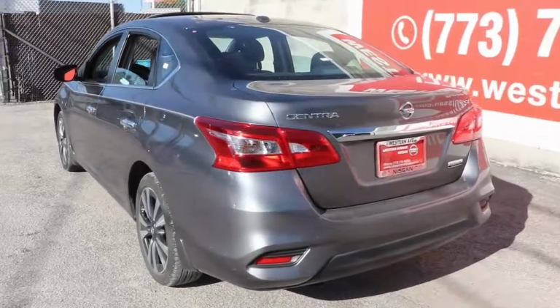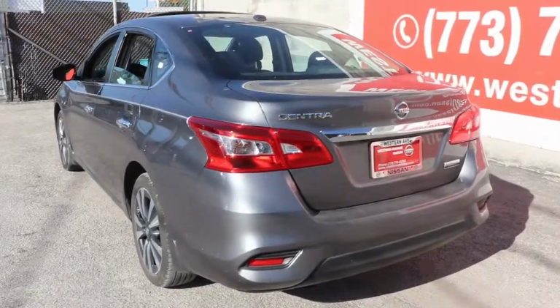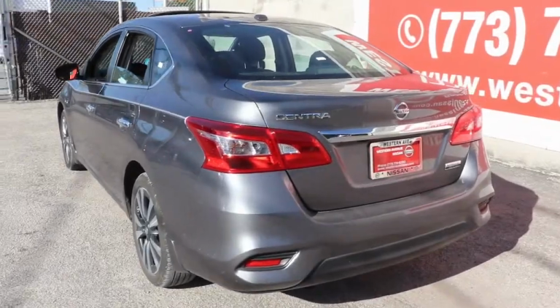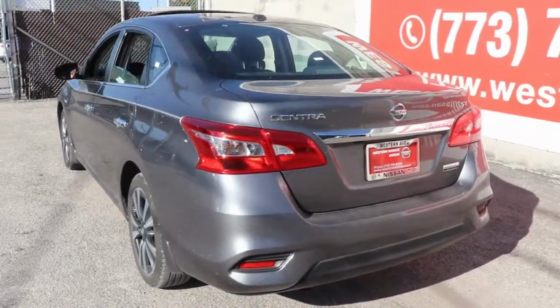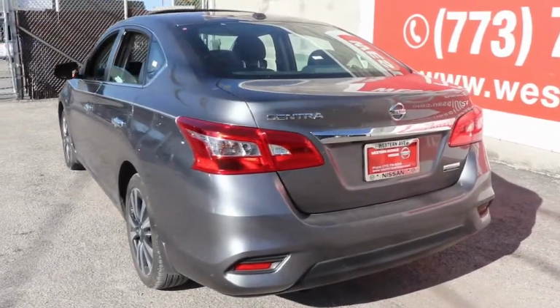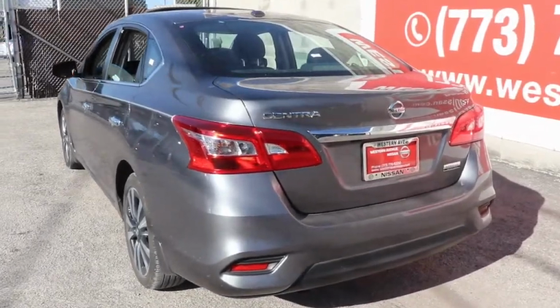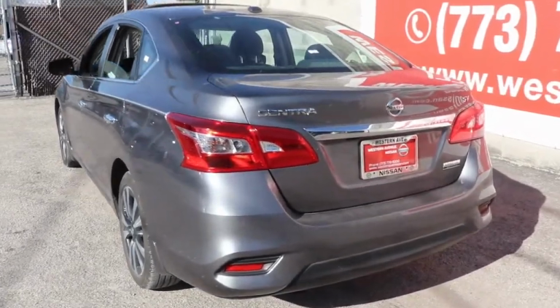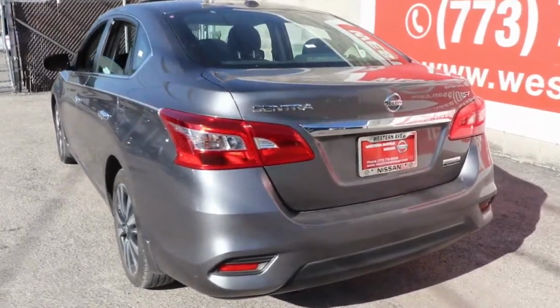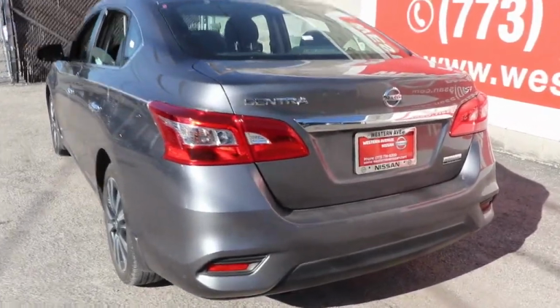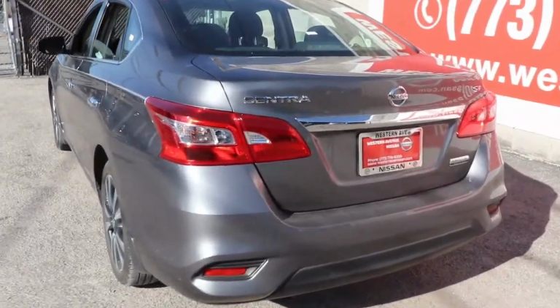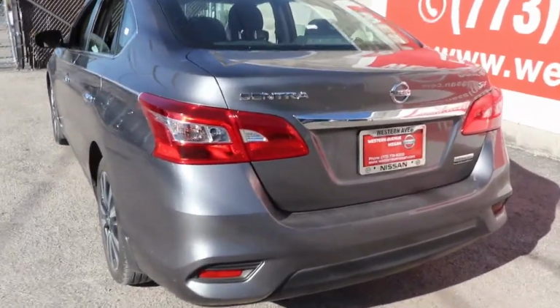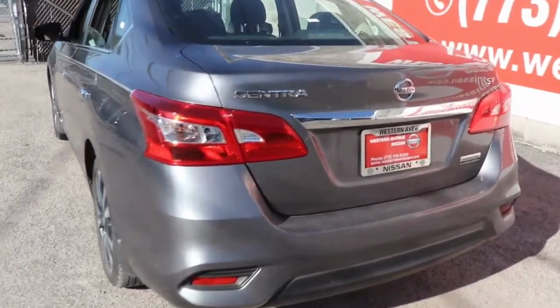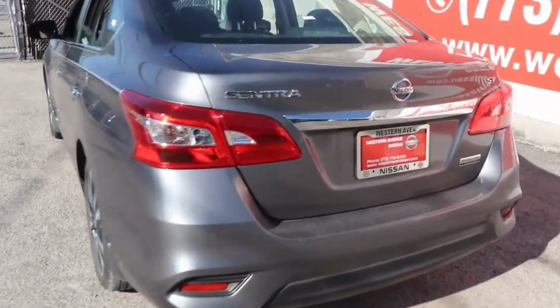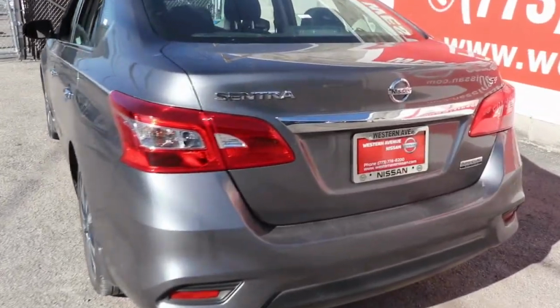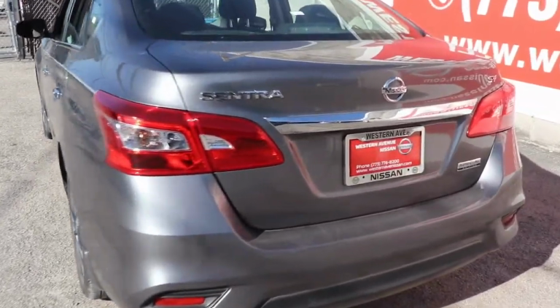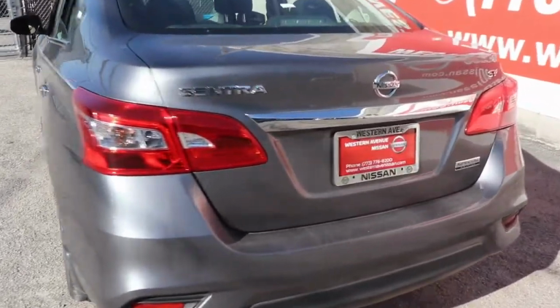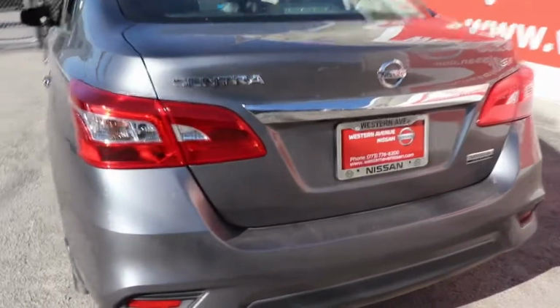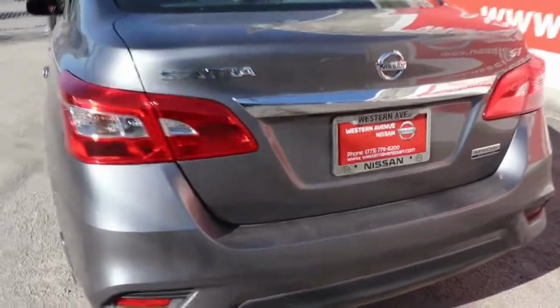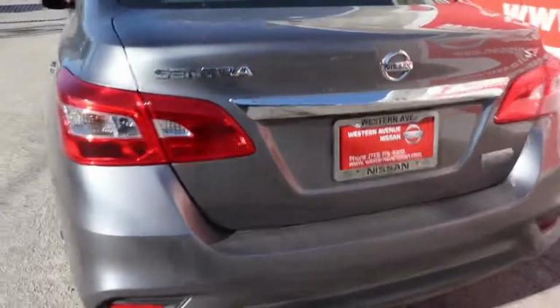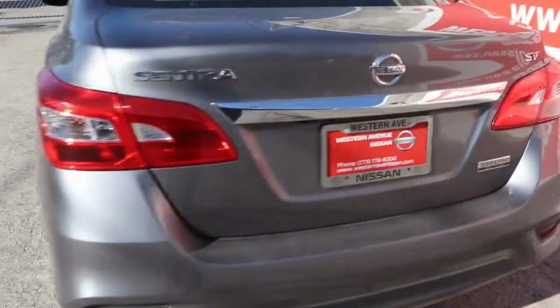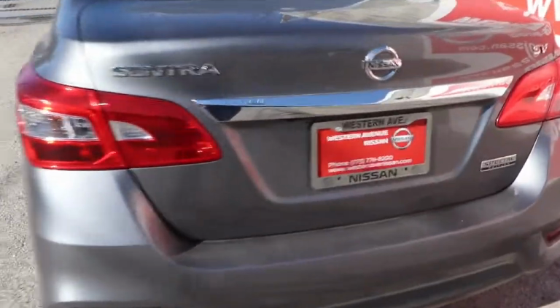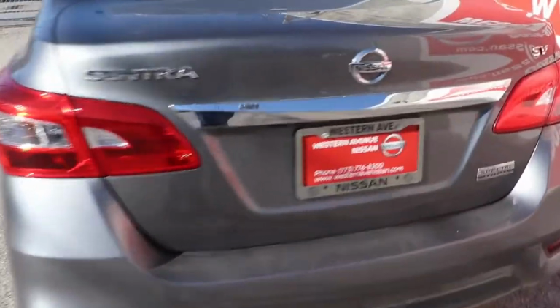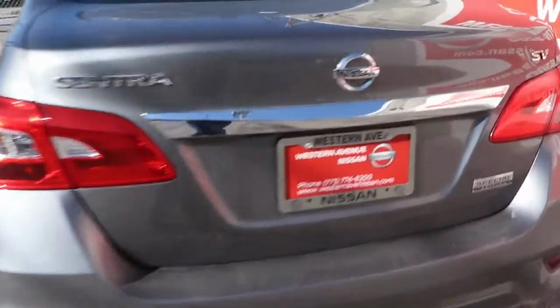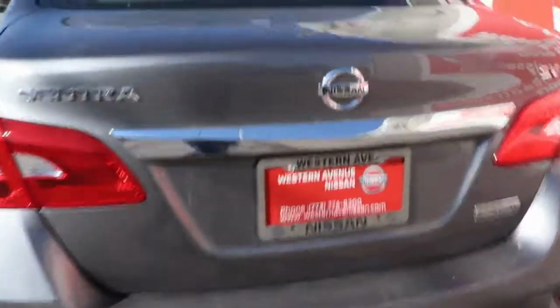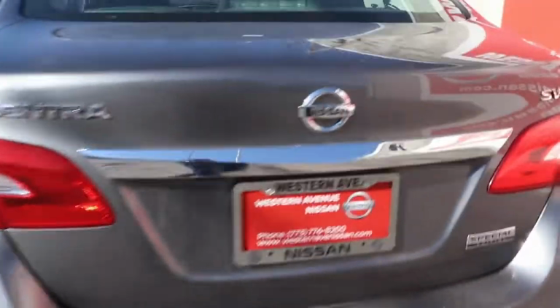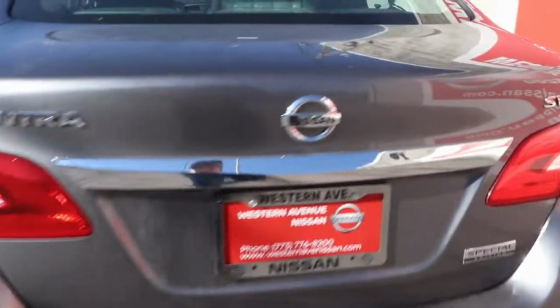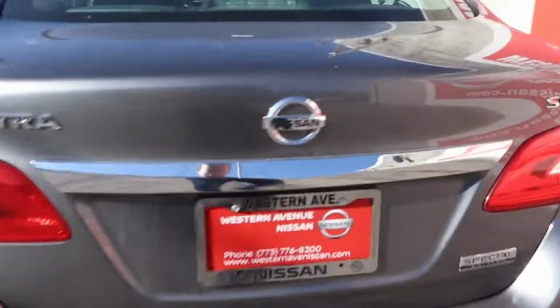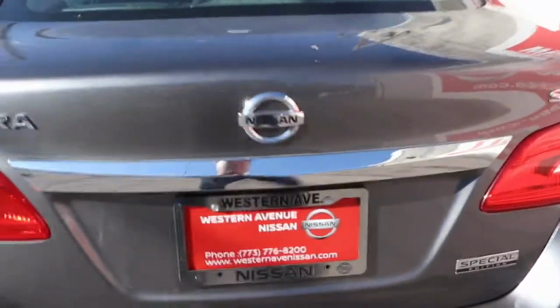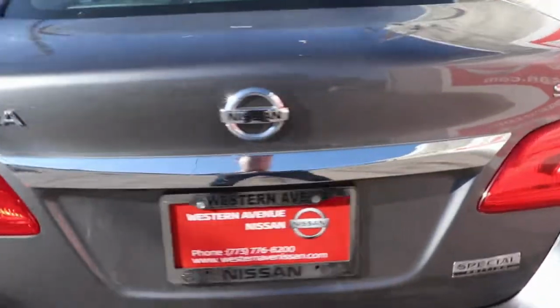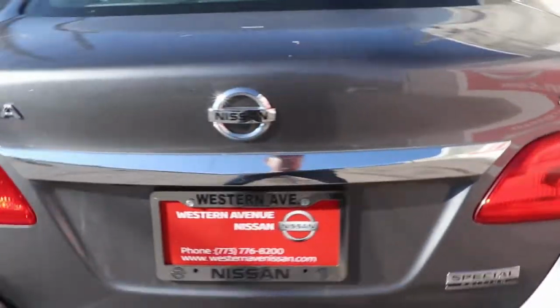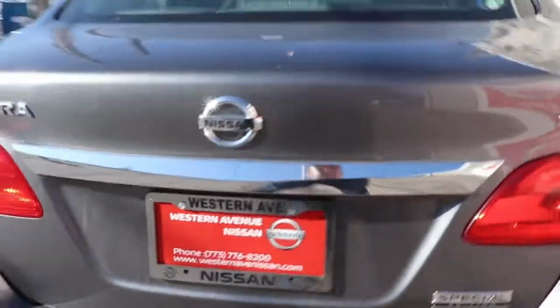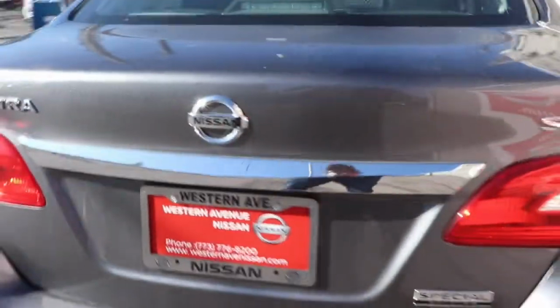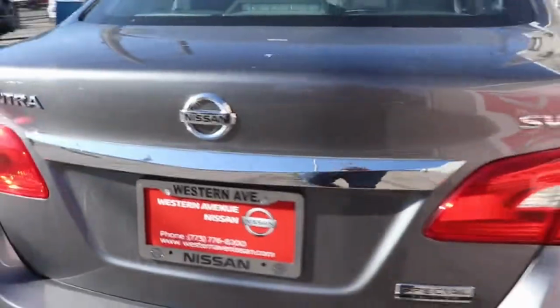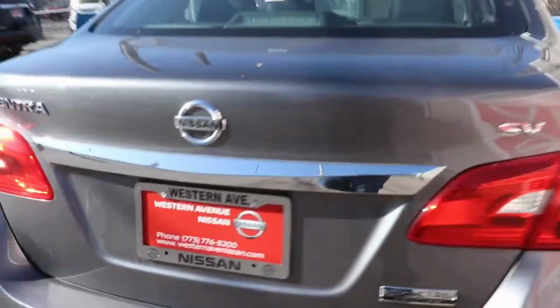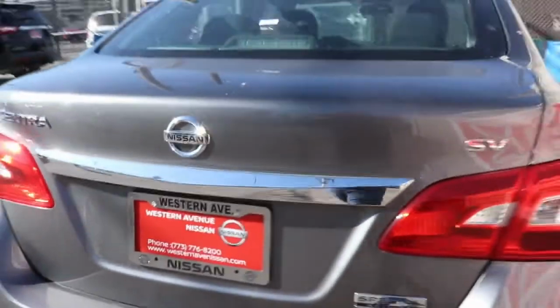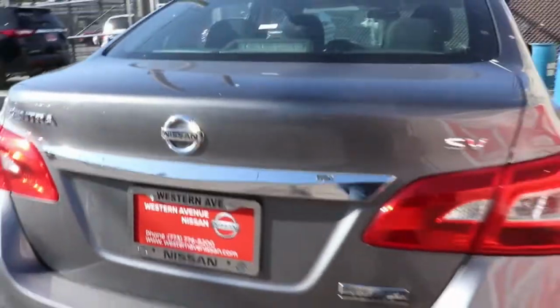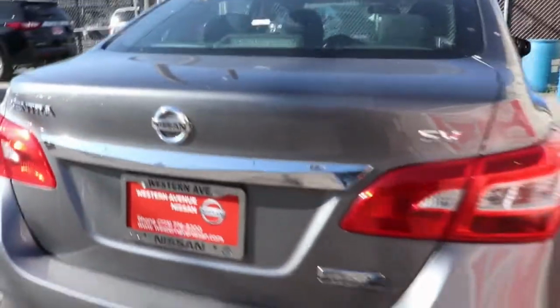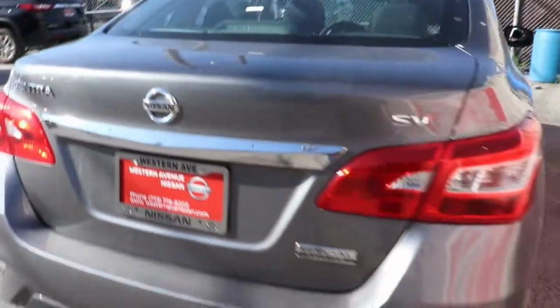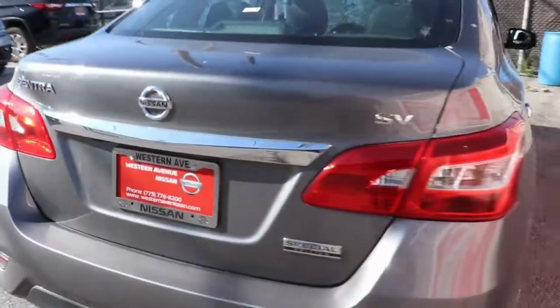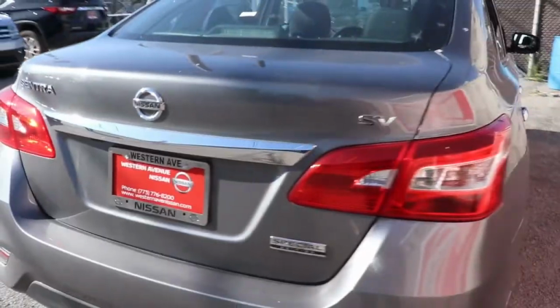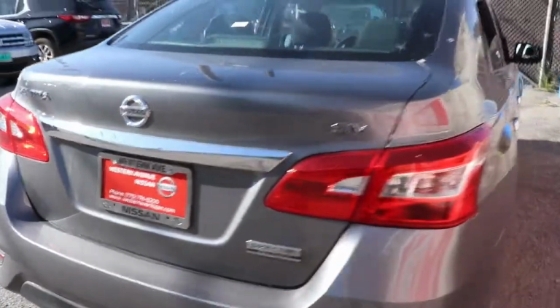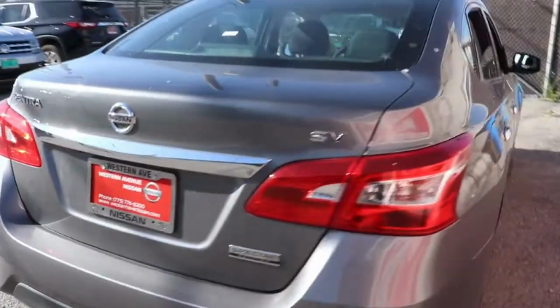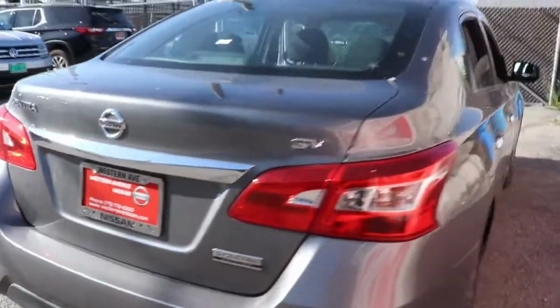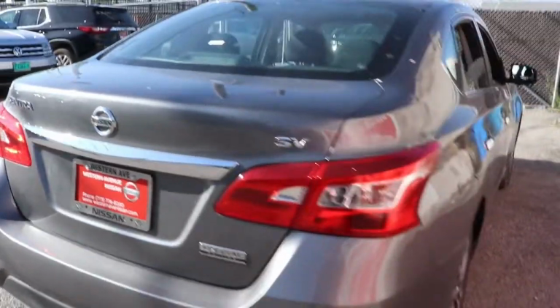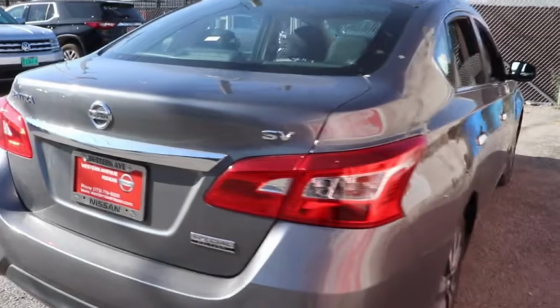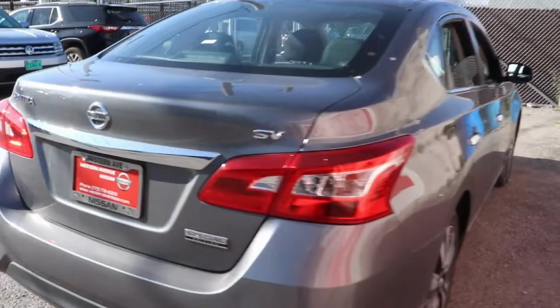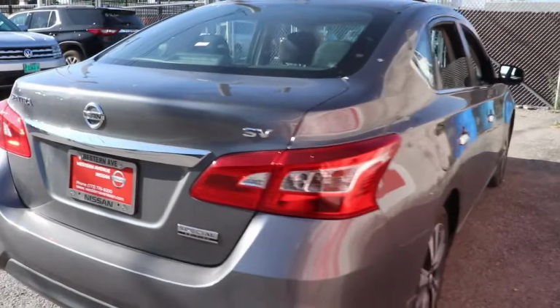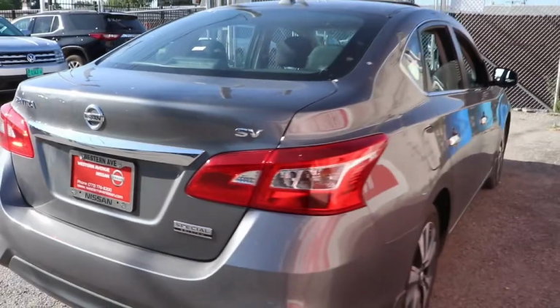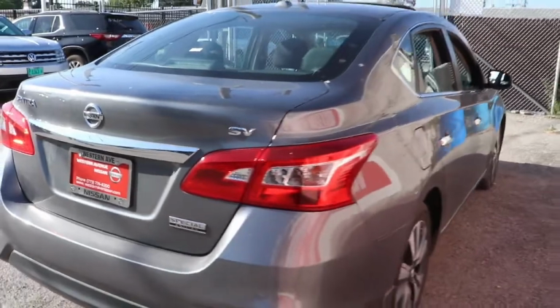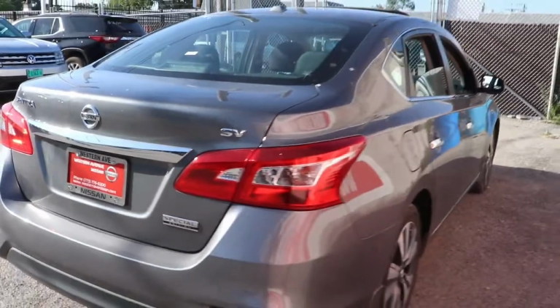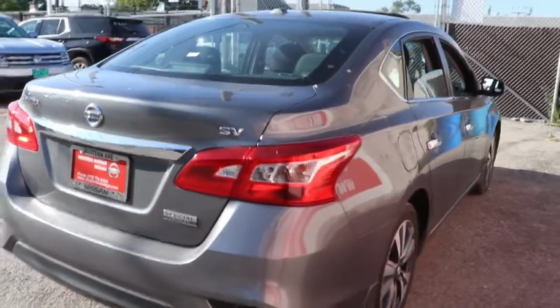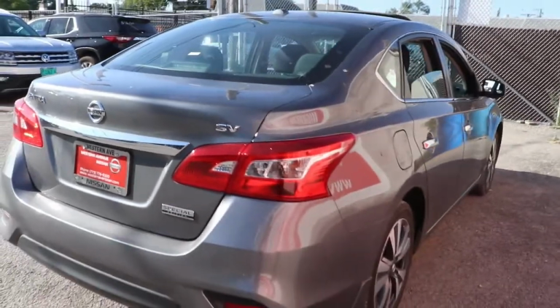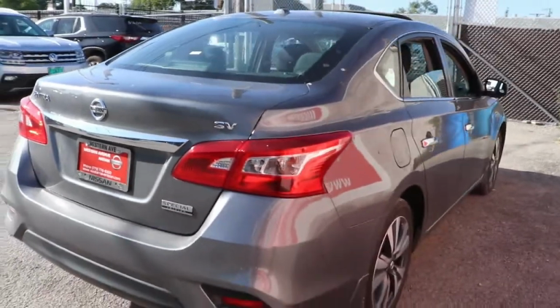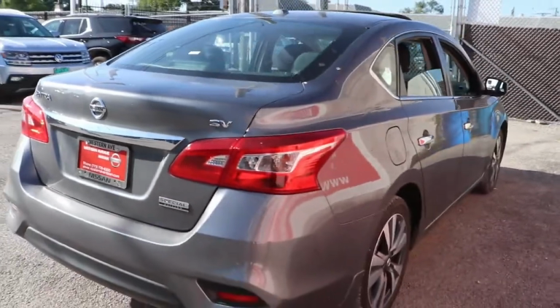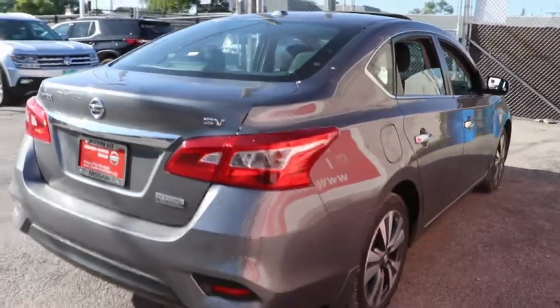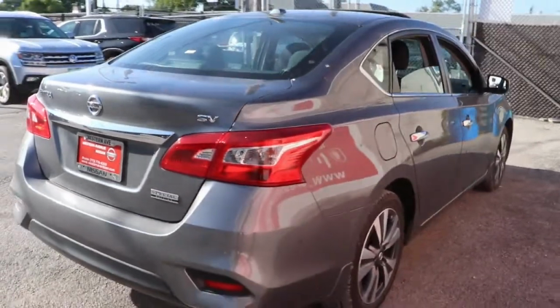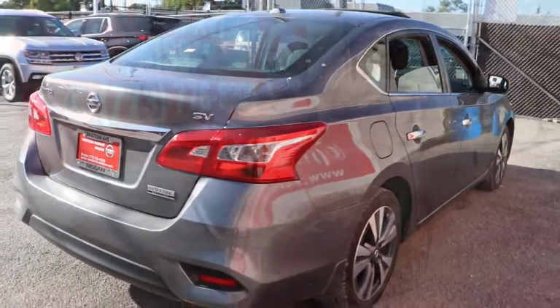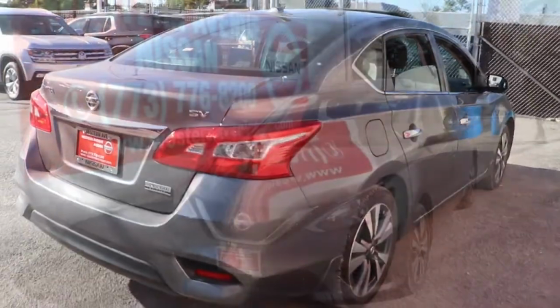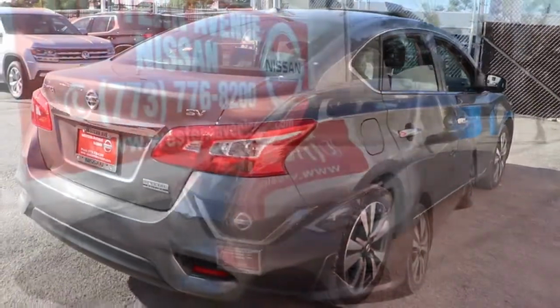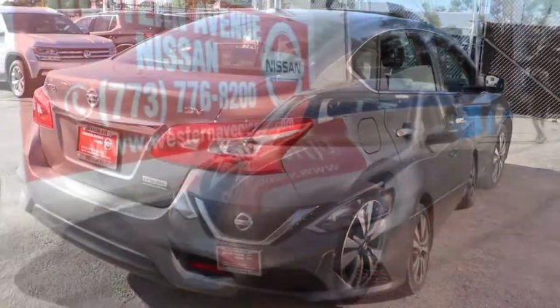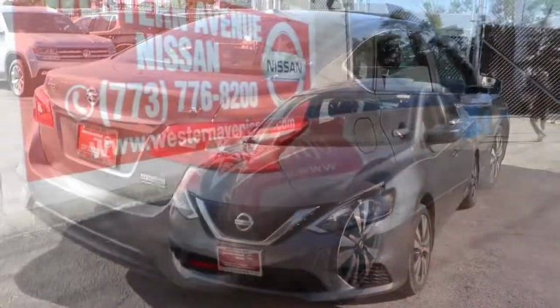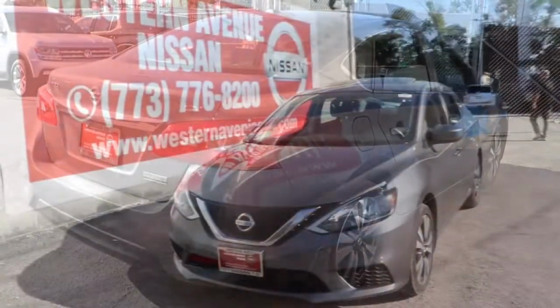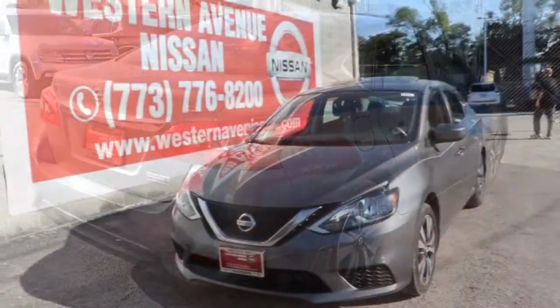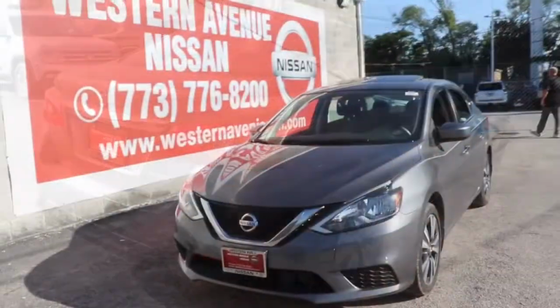Sun/moonroof, keyless entry, satellite radio, dual-zone AC, blind spot monitor.